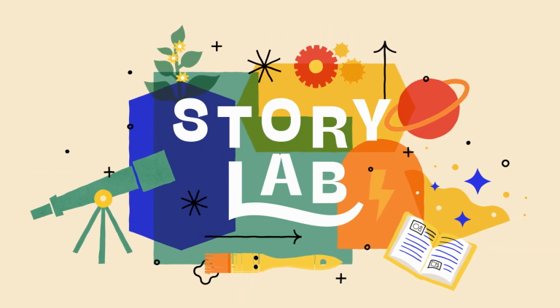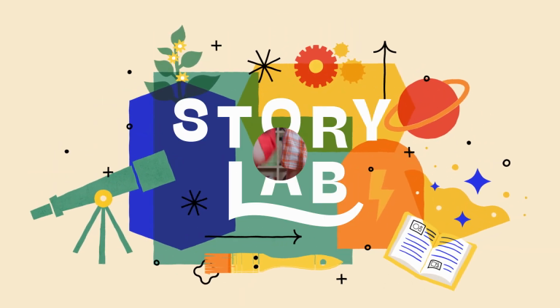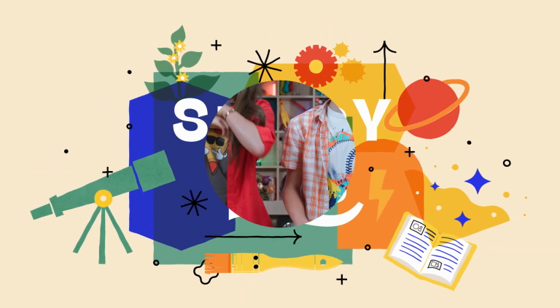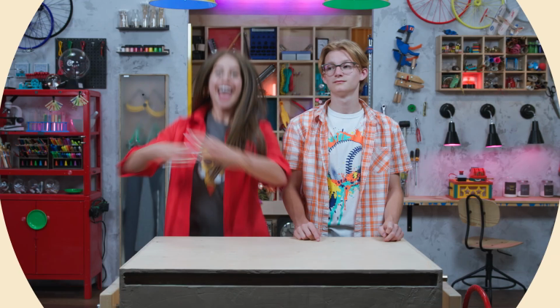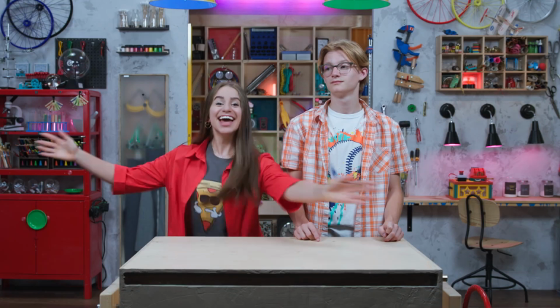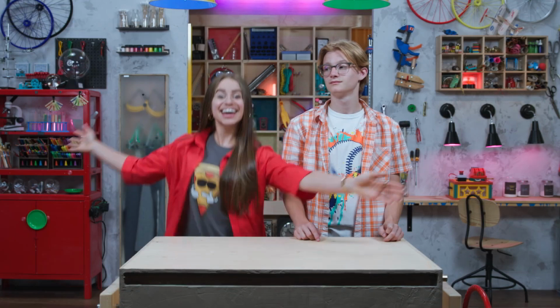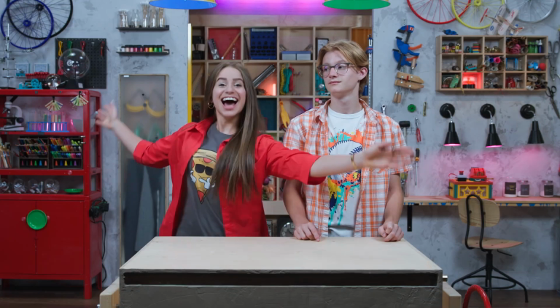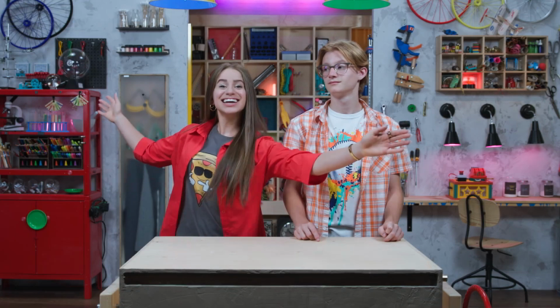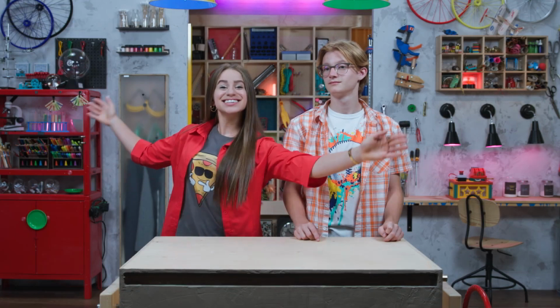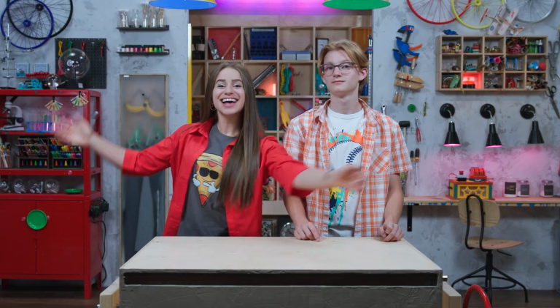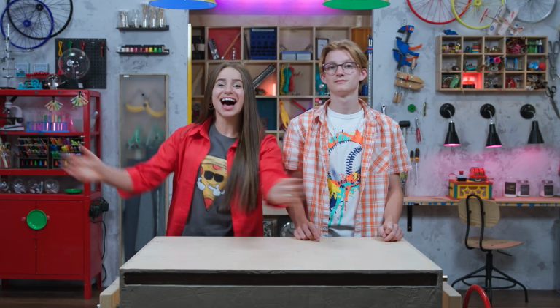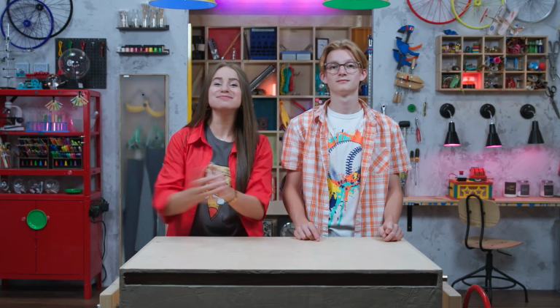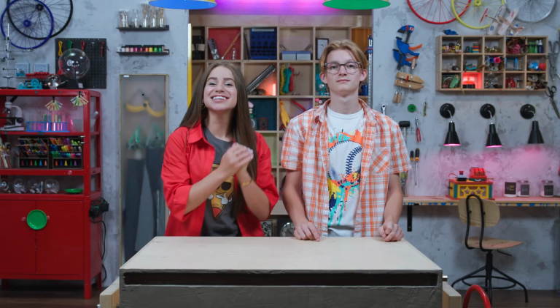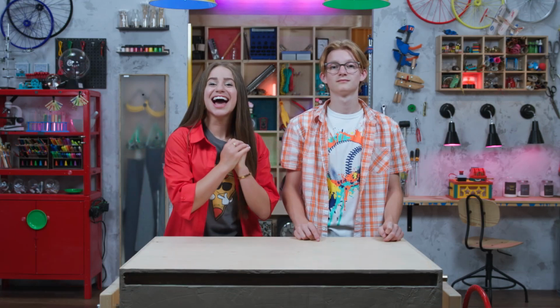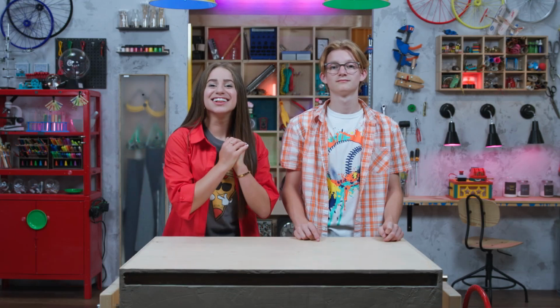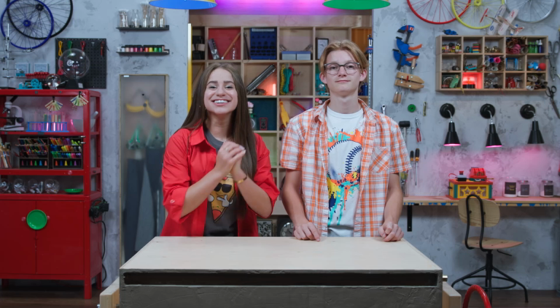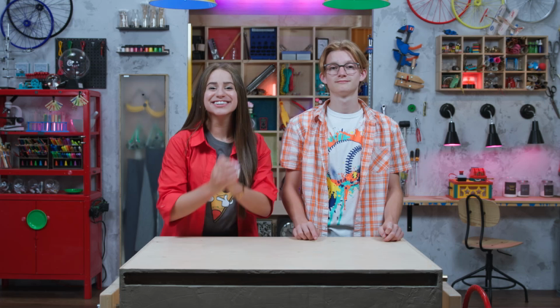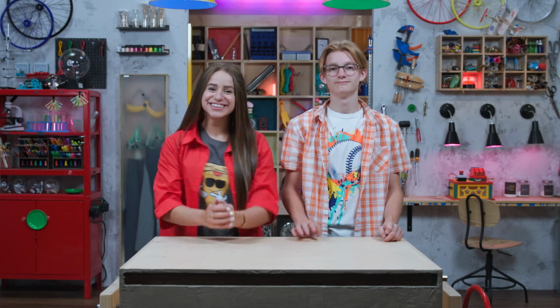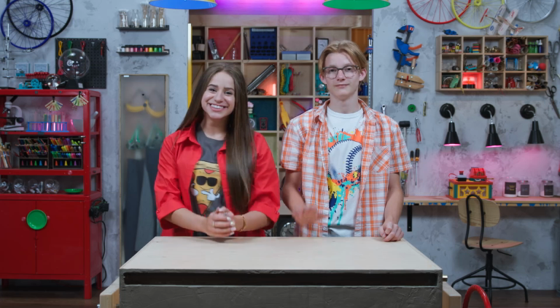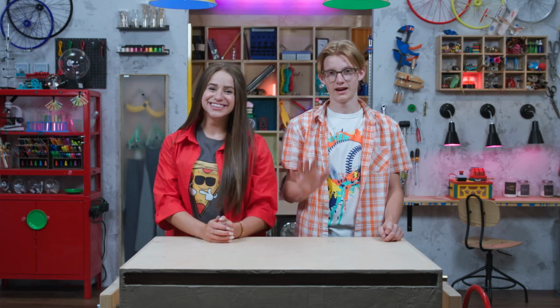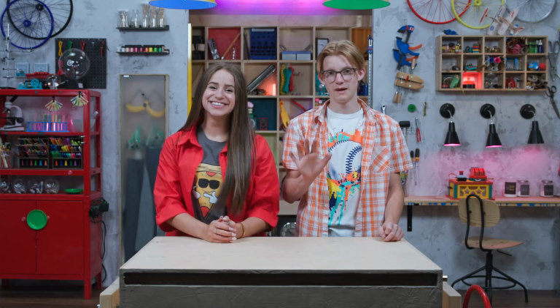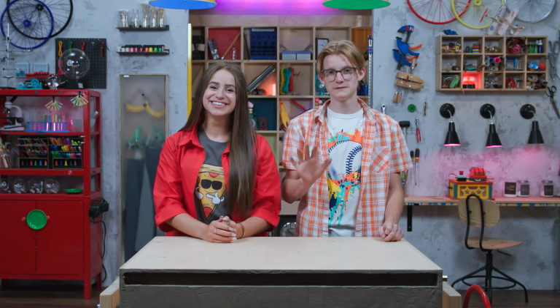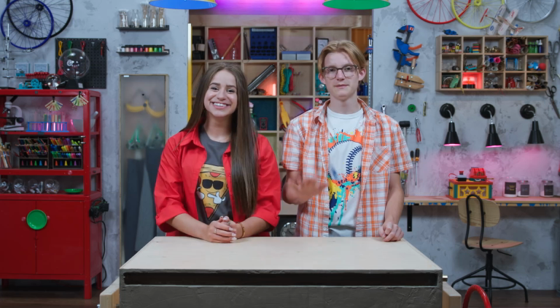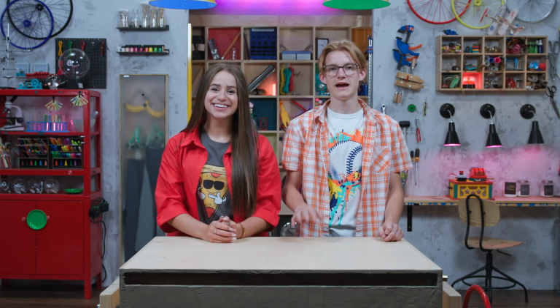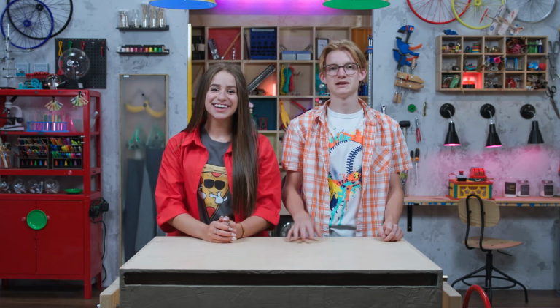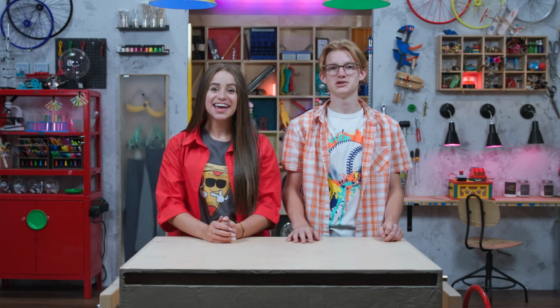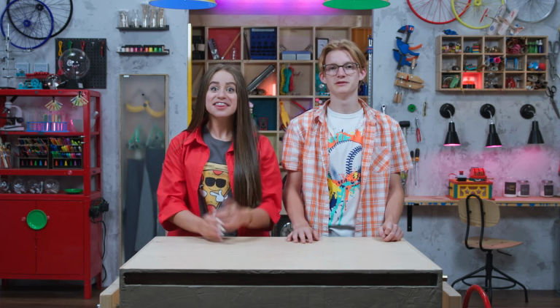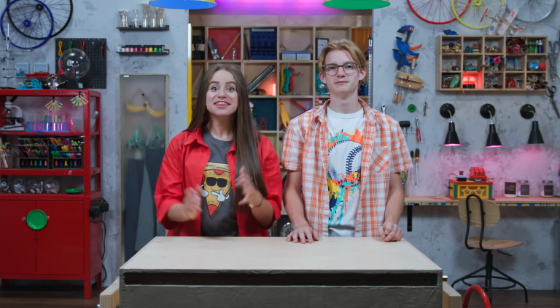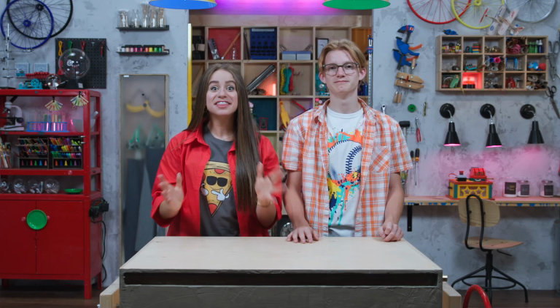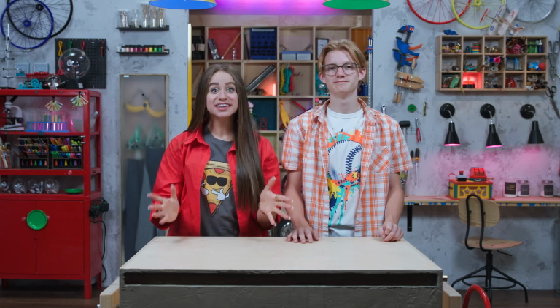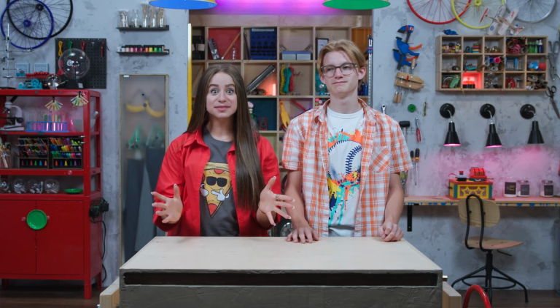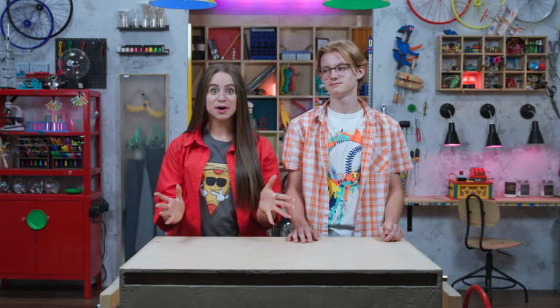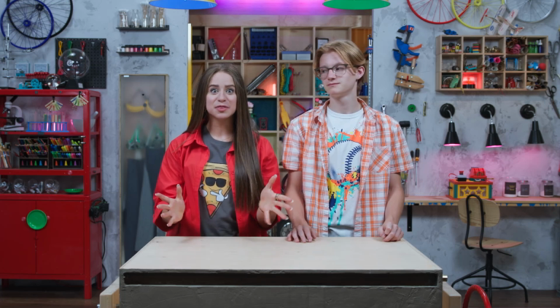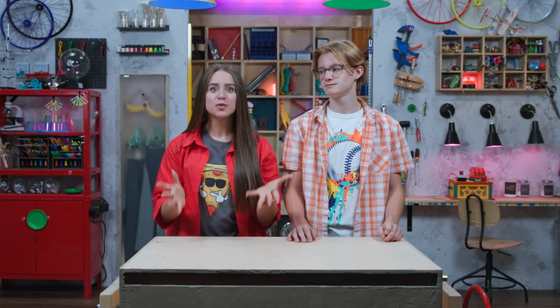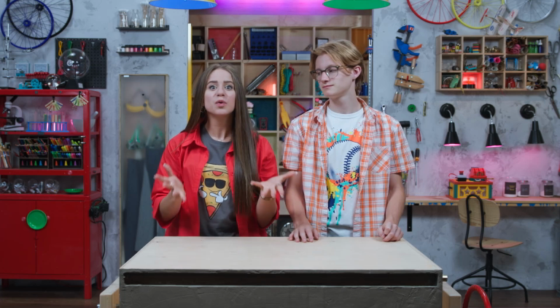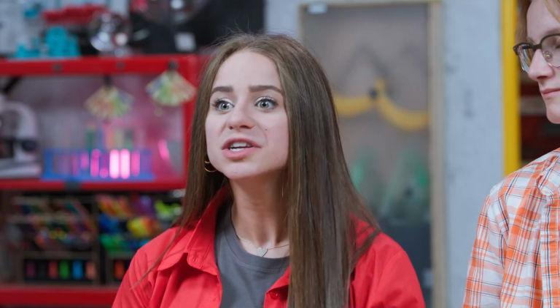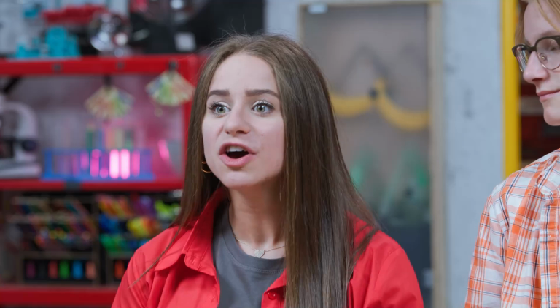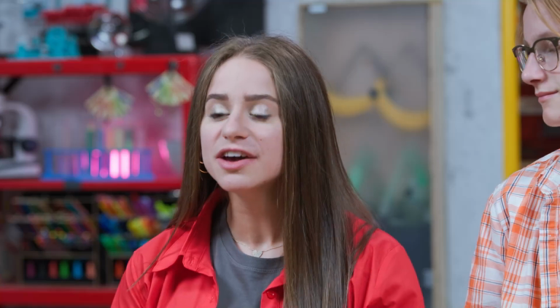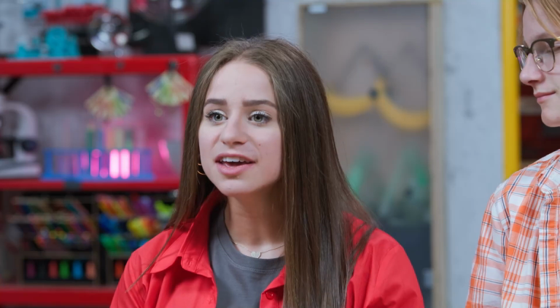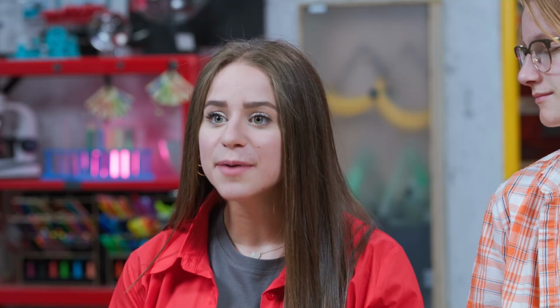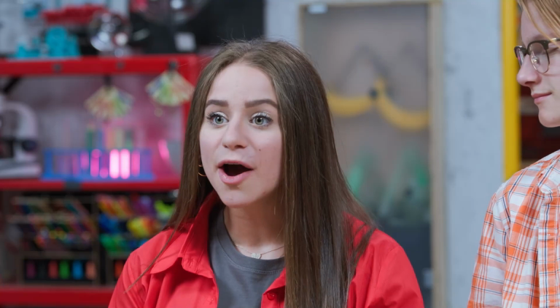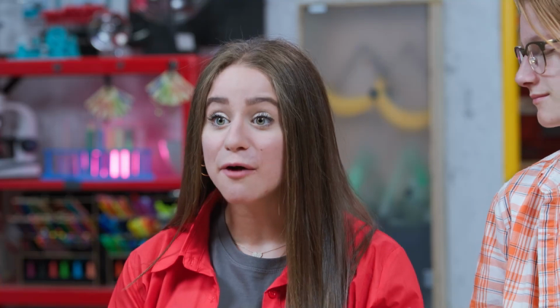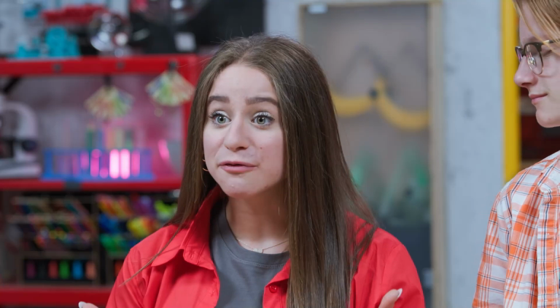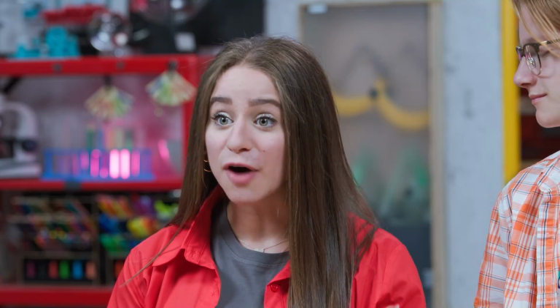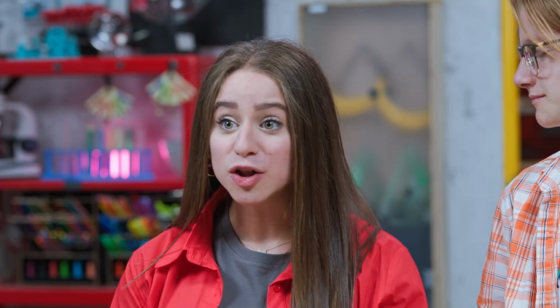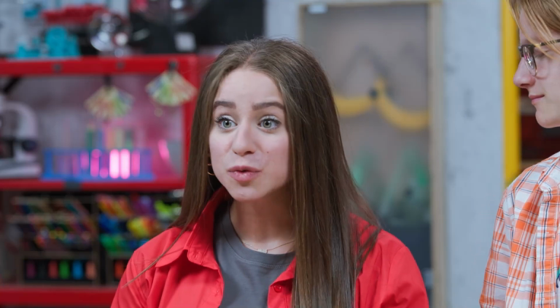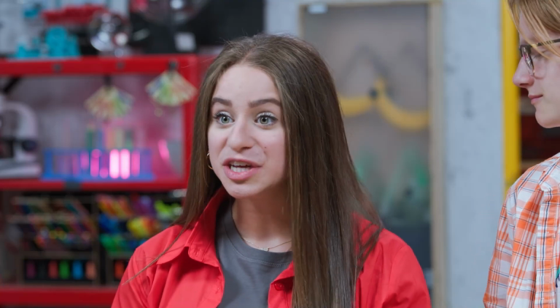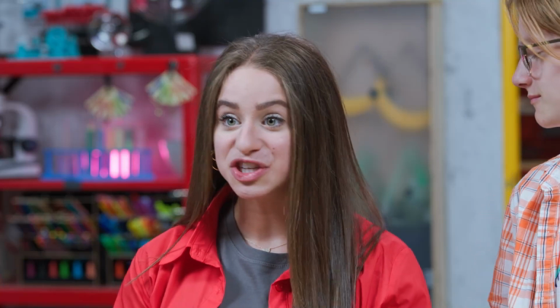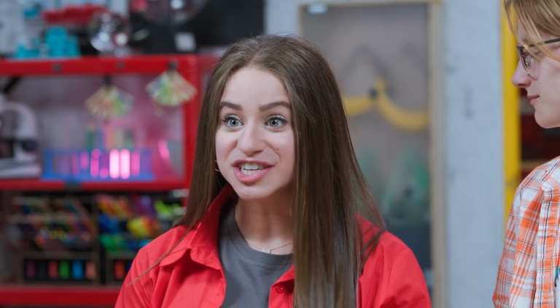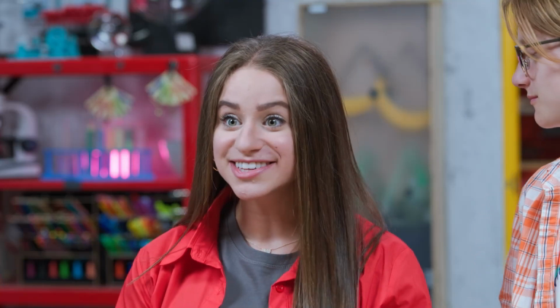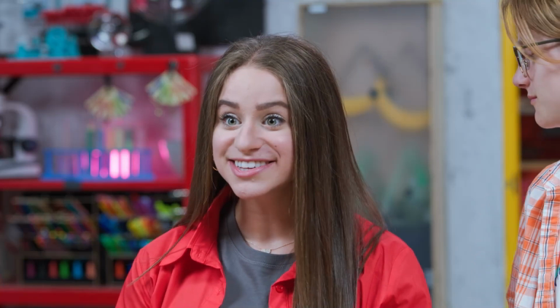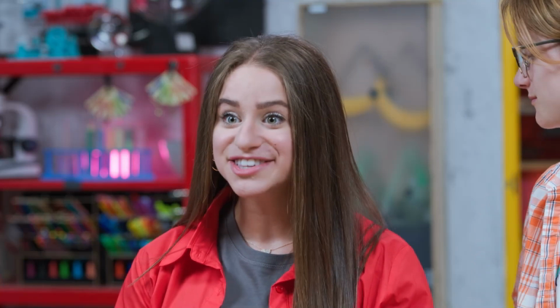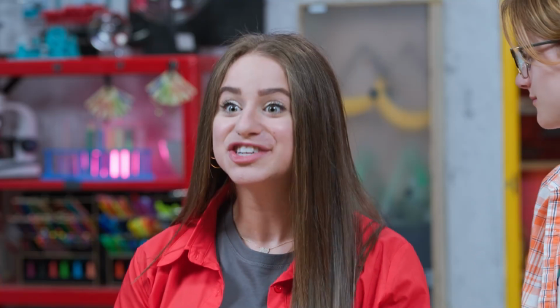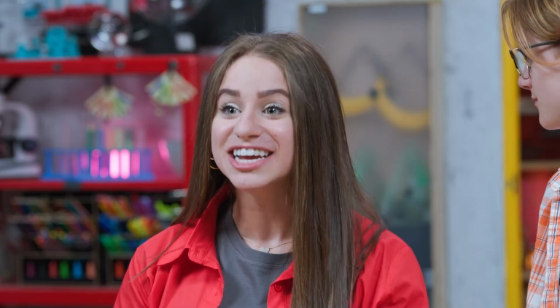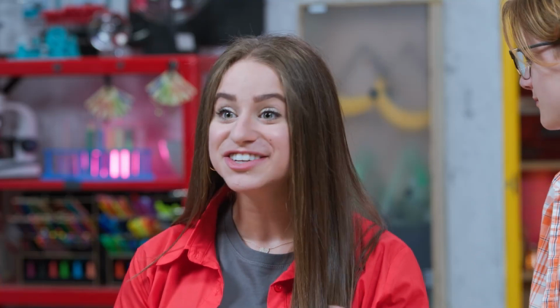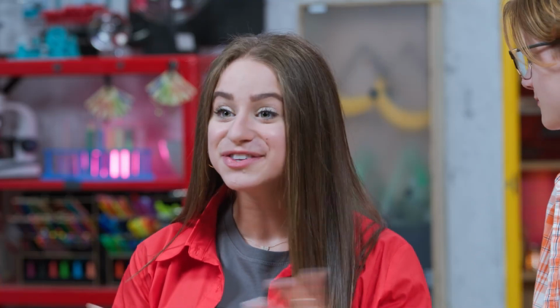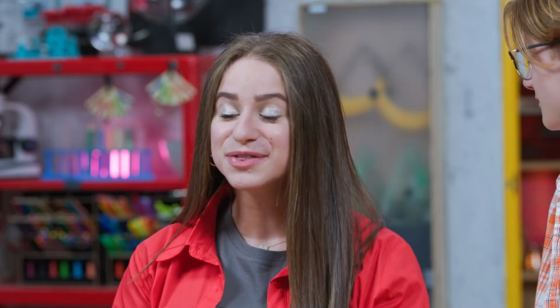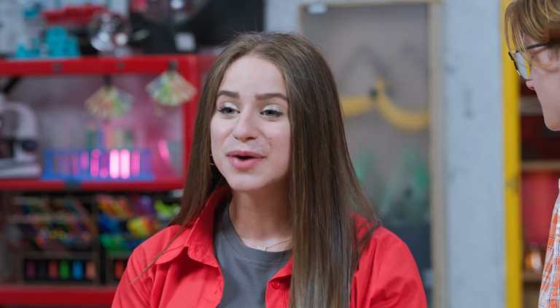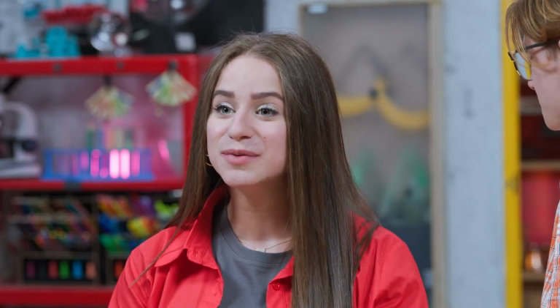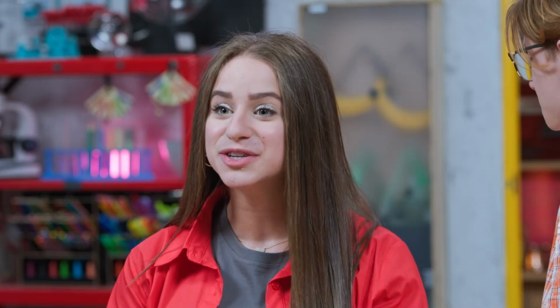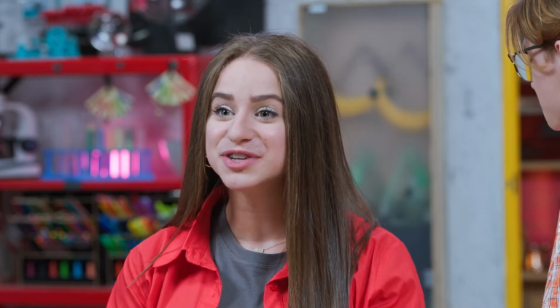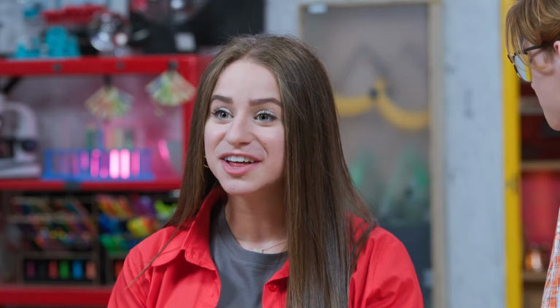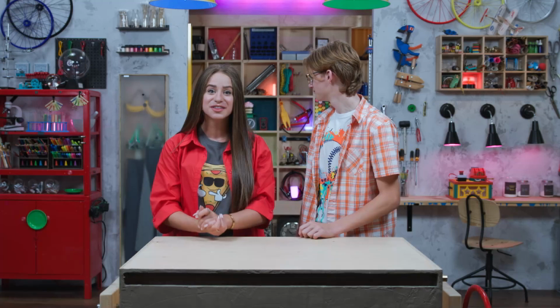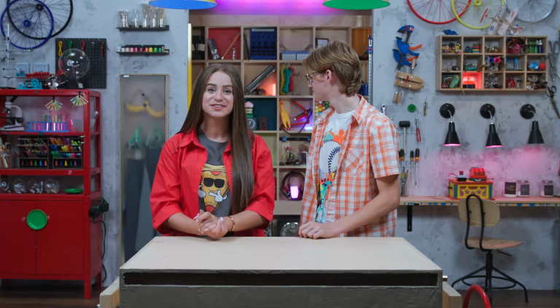Hey guys, I'm Skylar. And I'm Sebastian. This month, we're talking about how following Jesus changes the way we treat others.